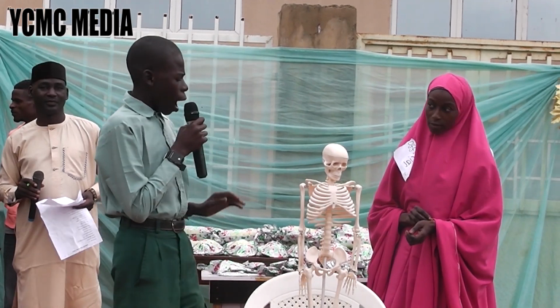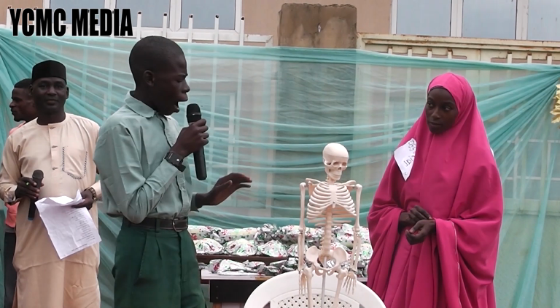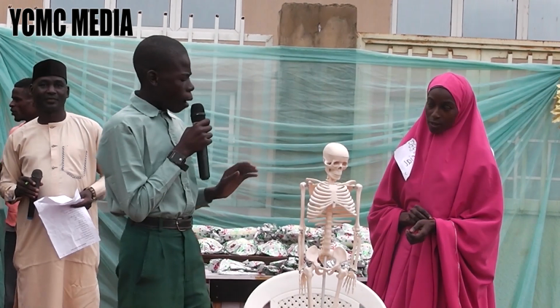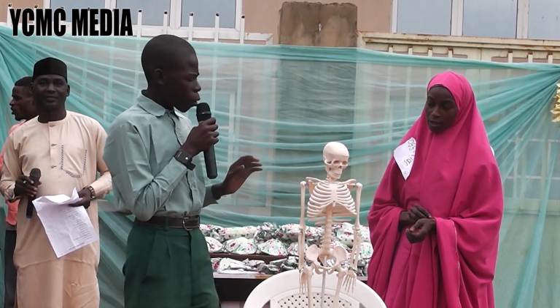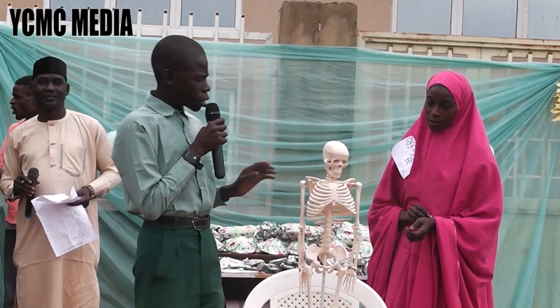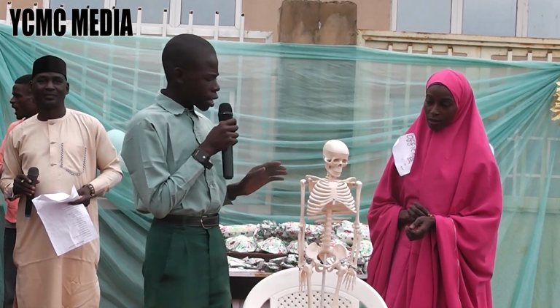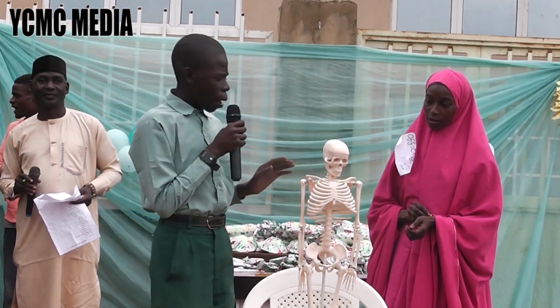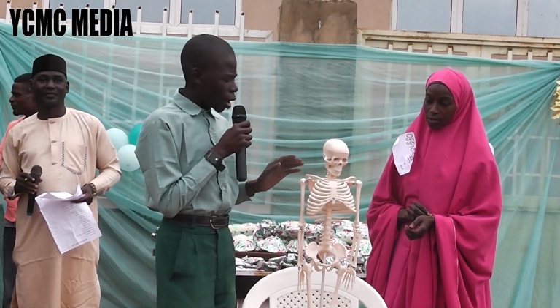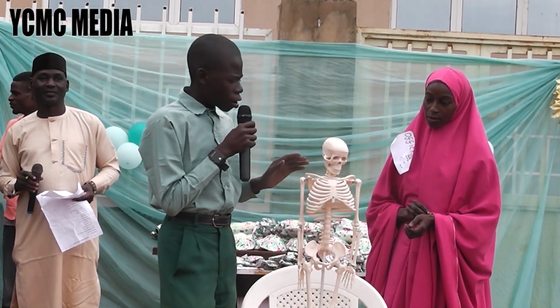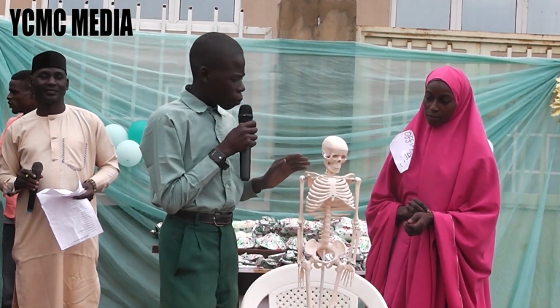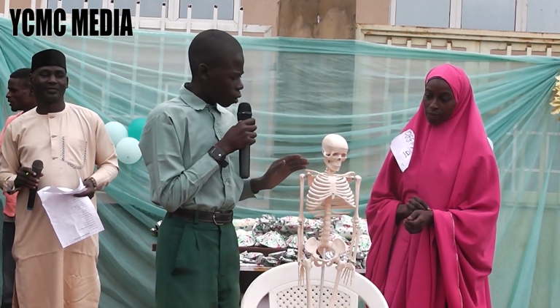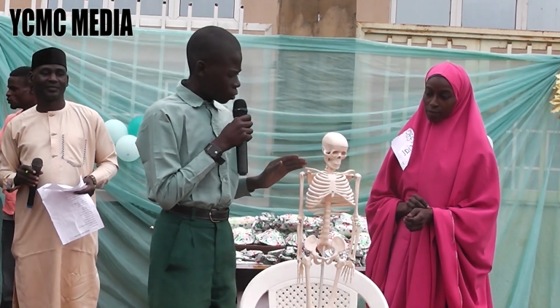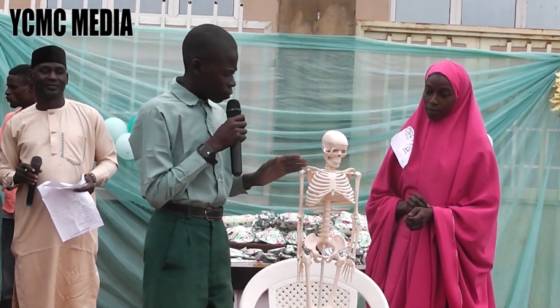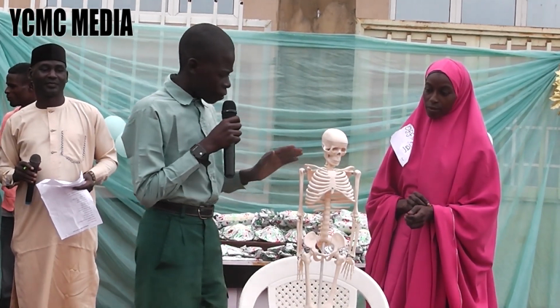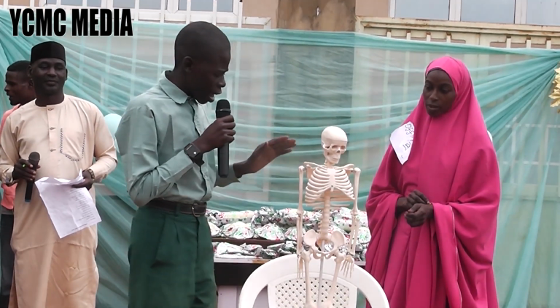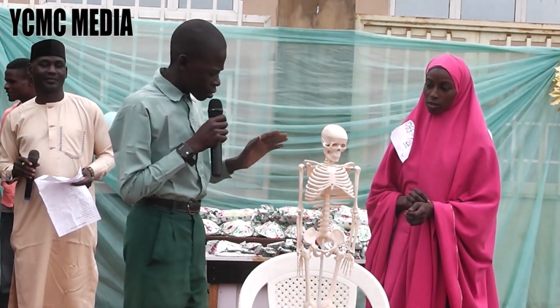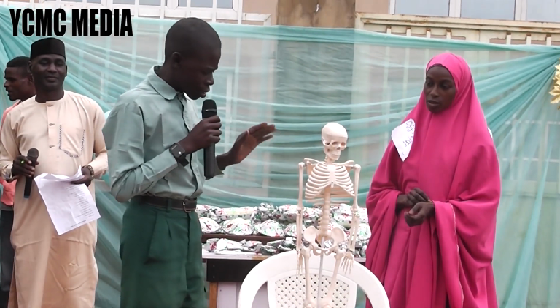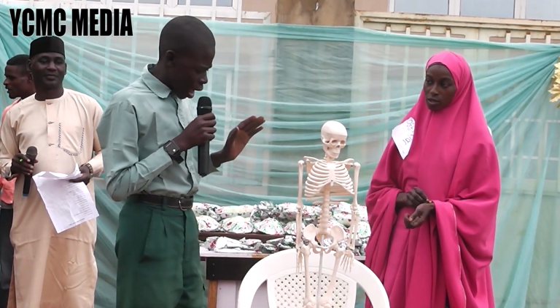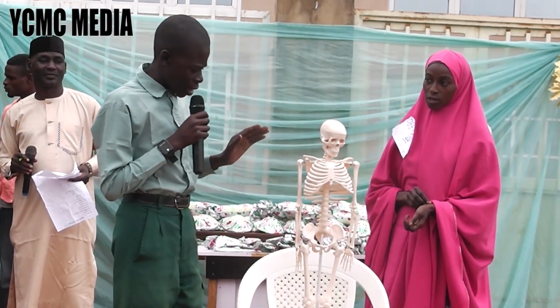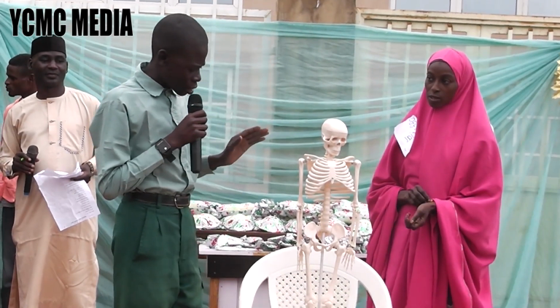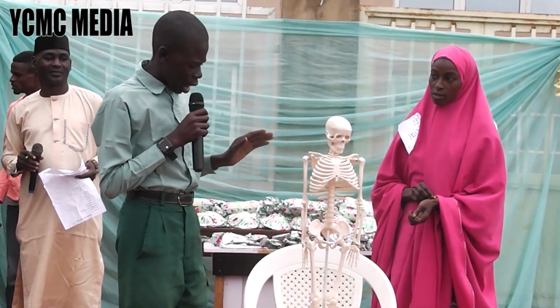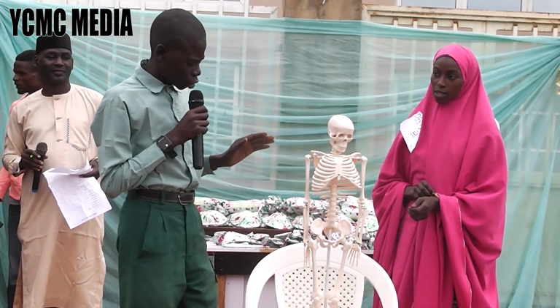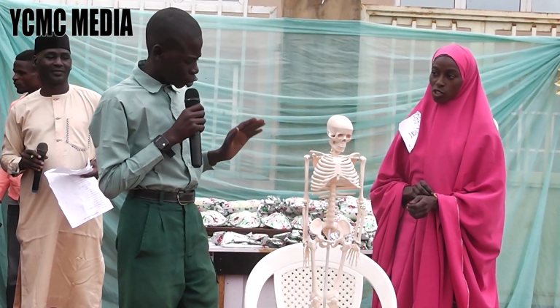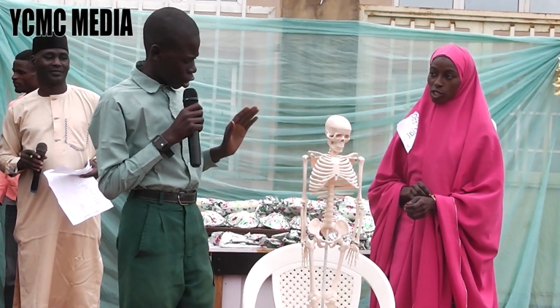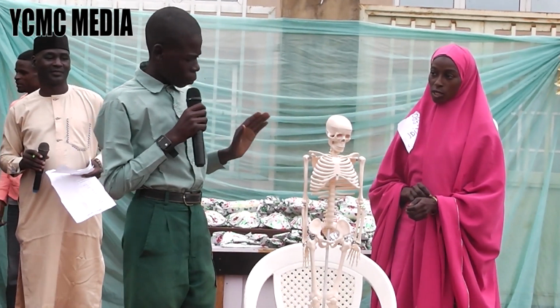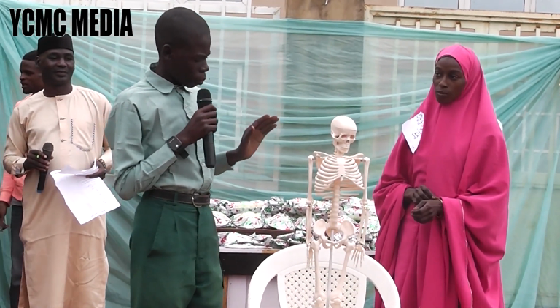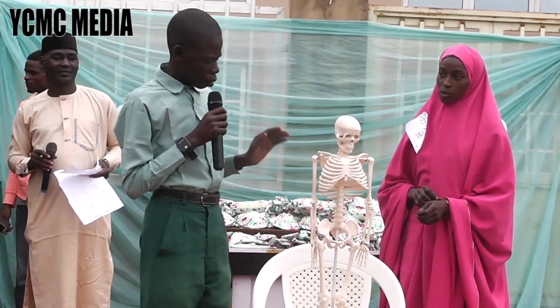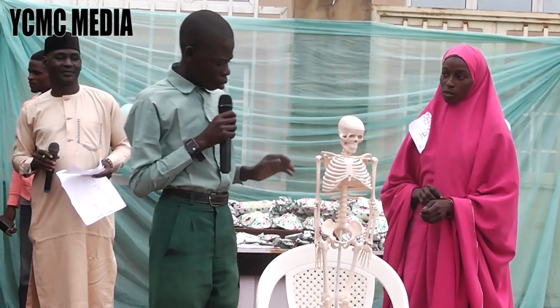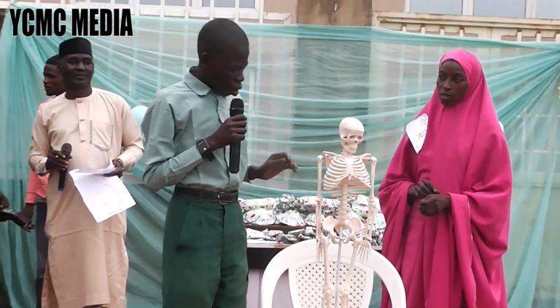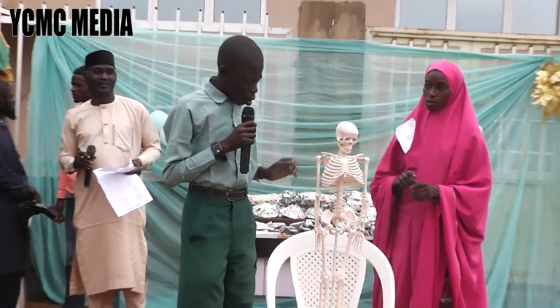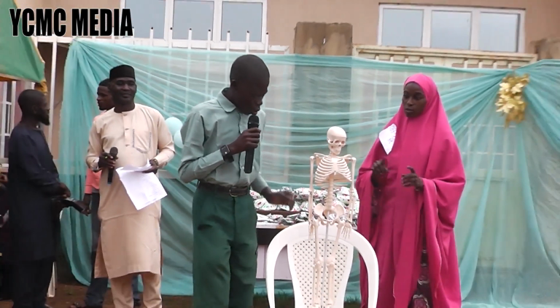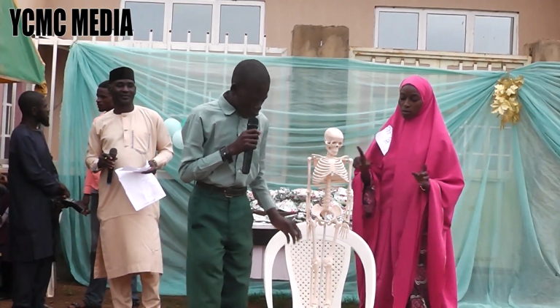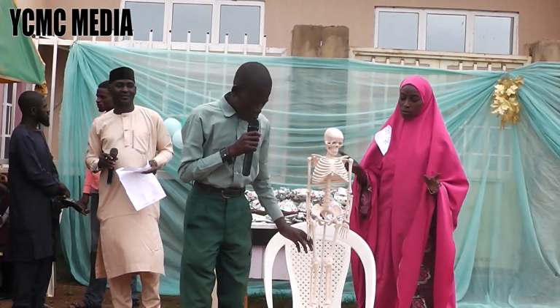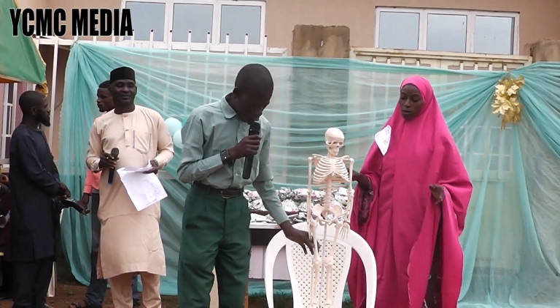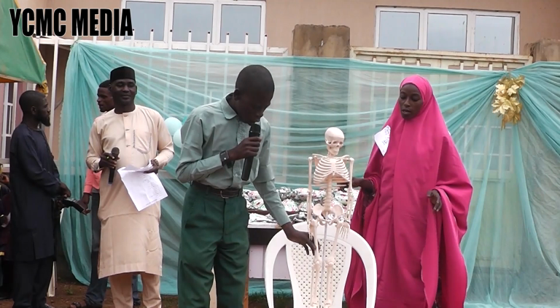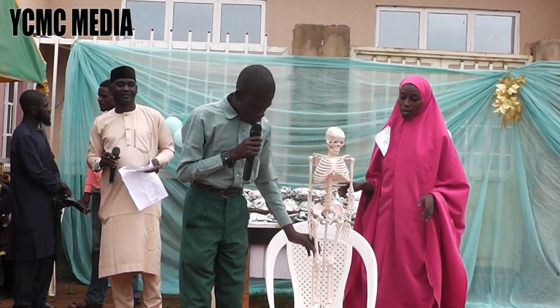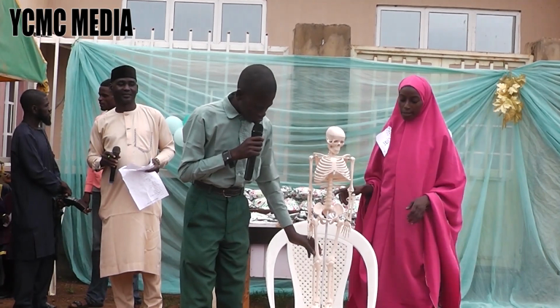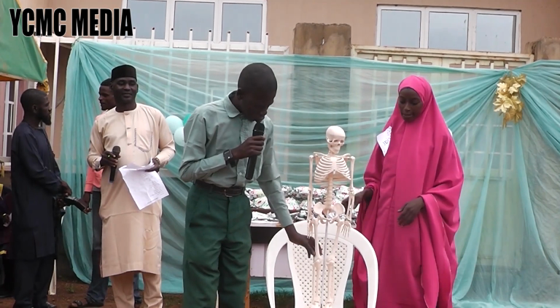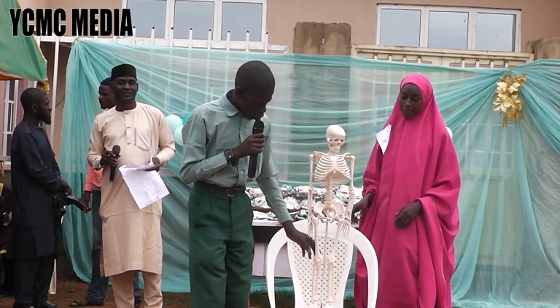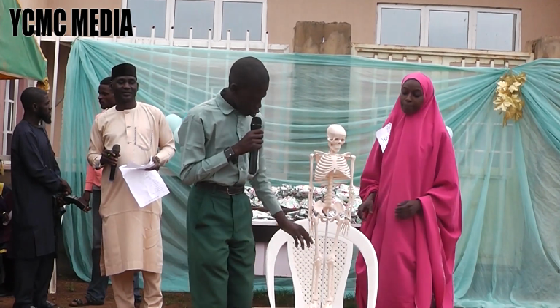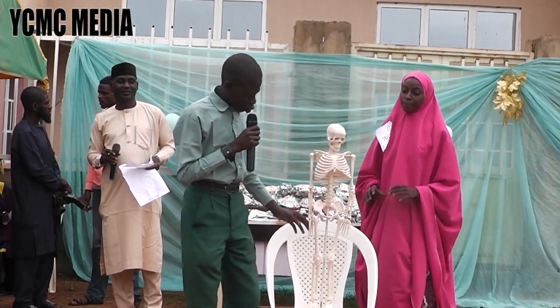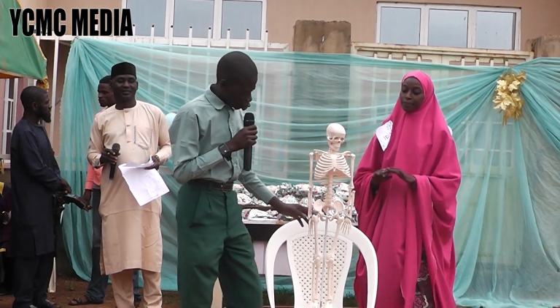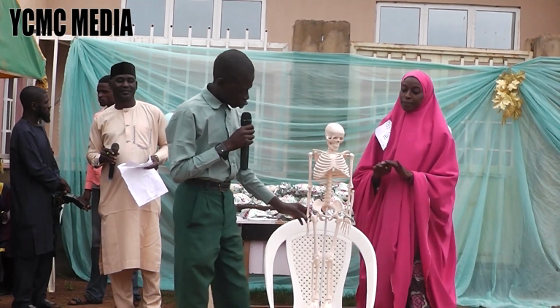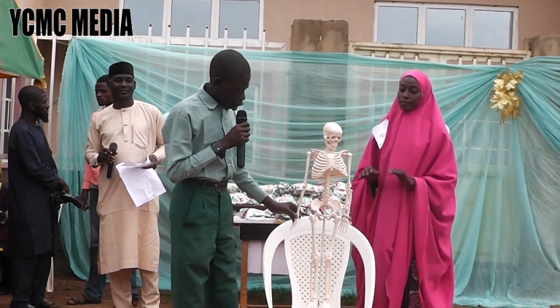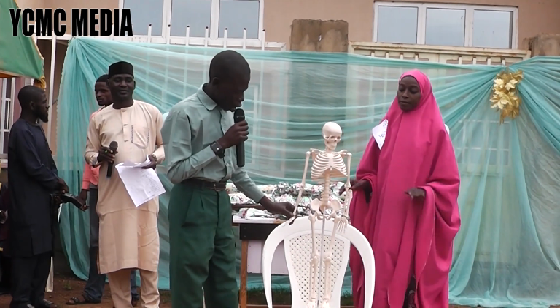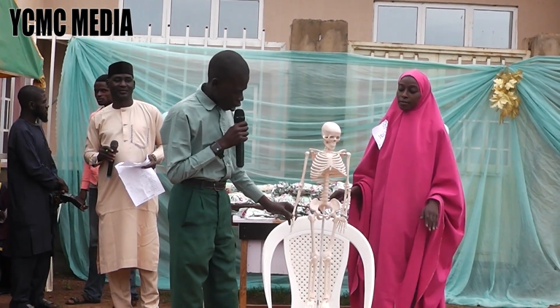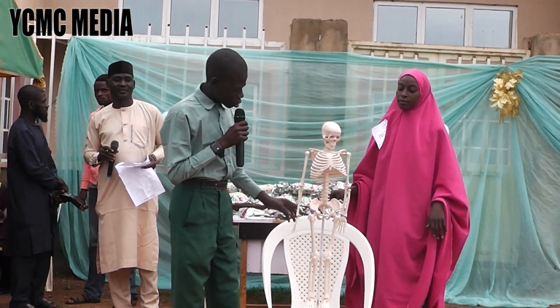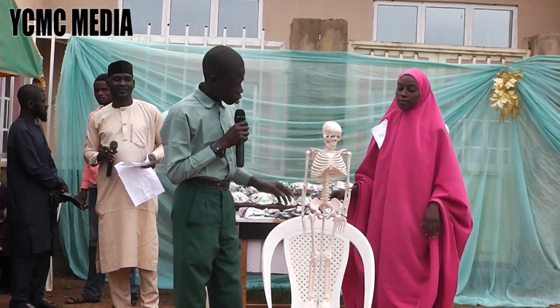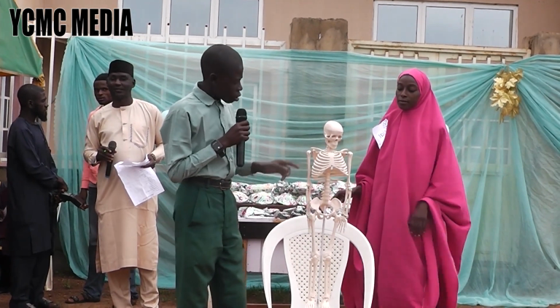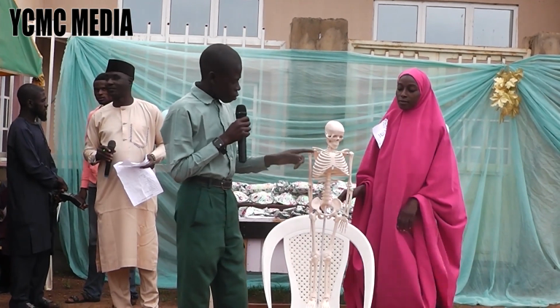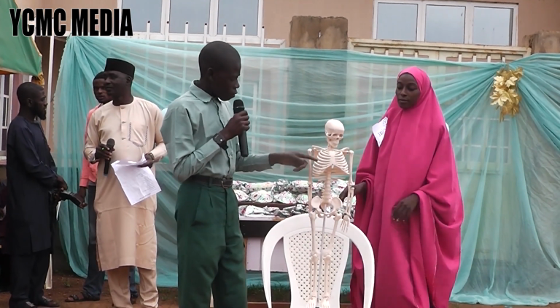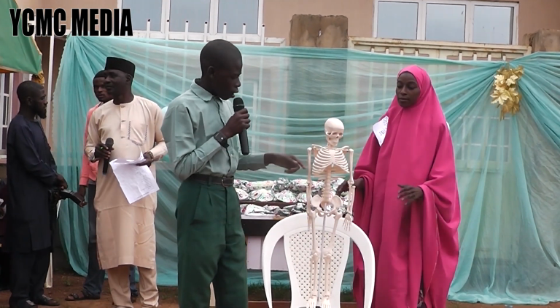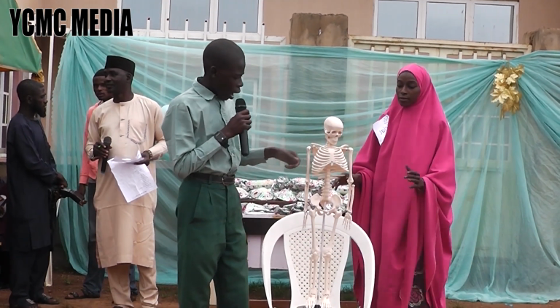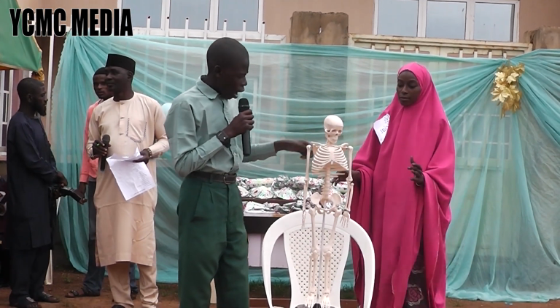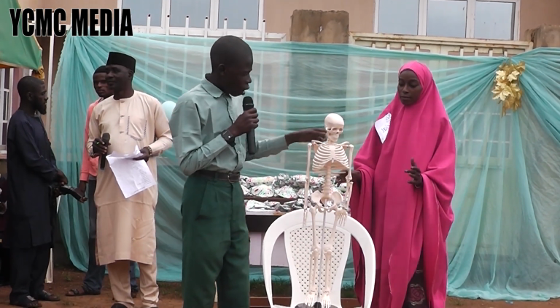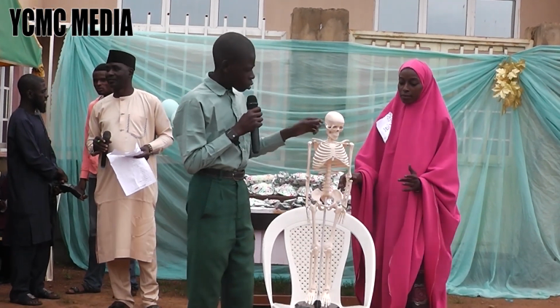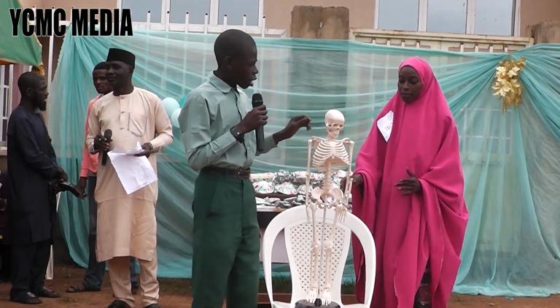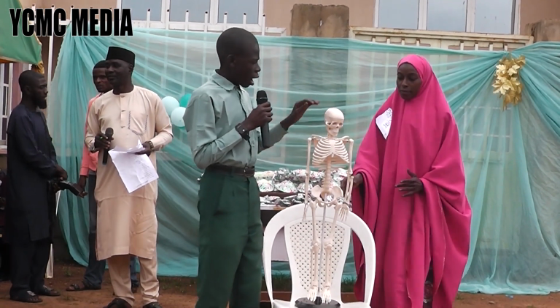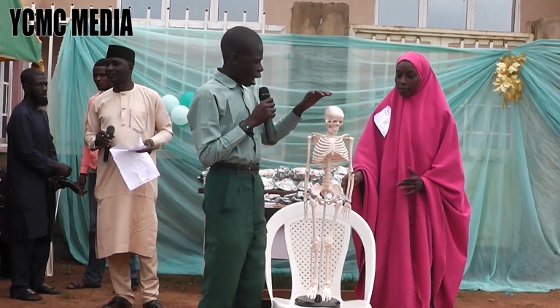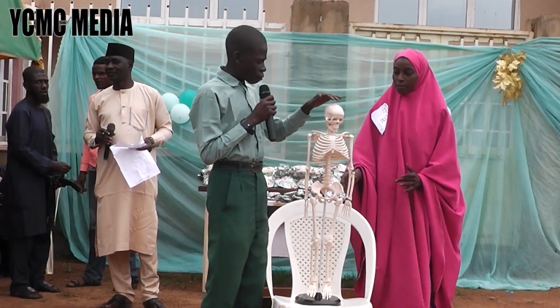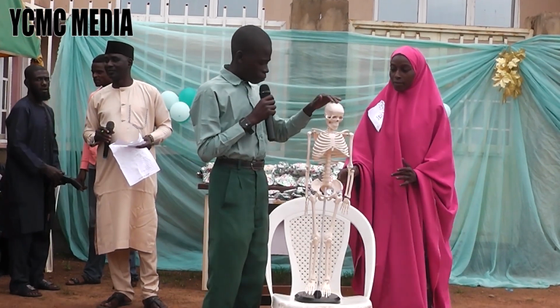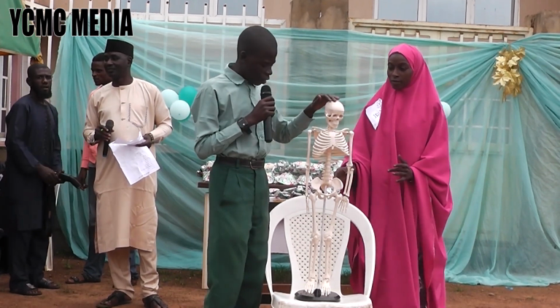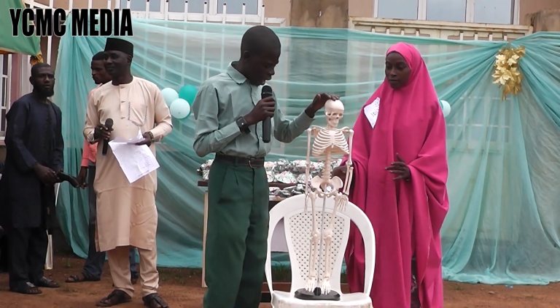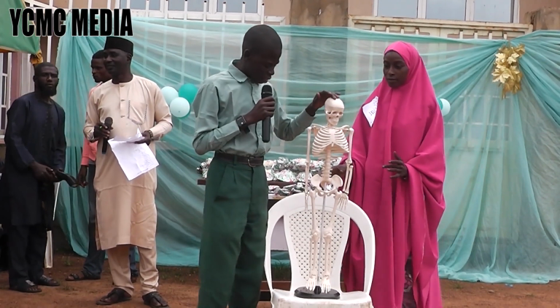Our bones are made up of different sizes and shapes — long, short, round, and flat.